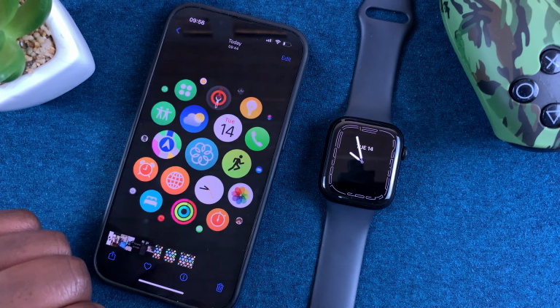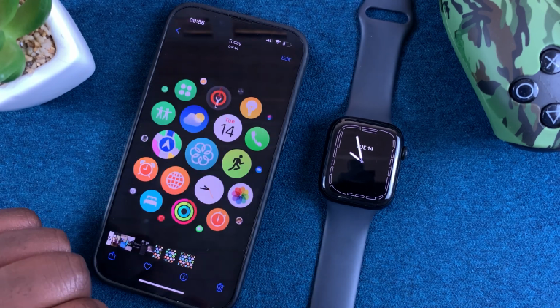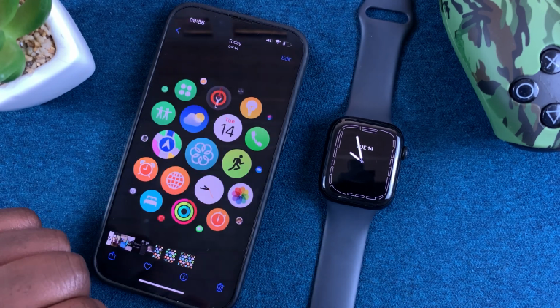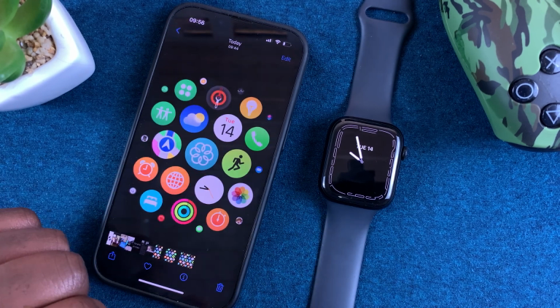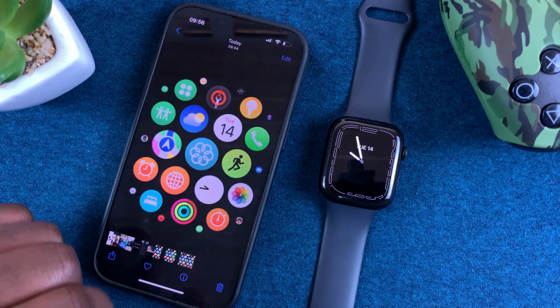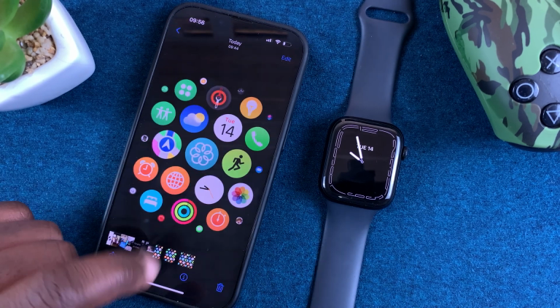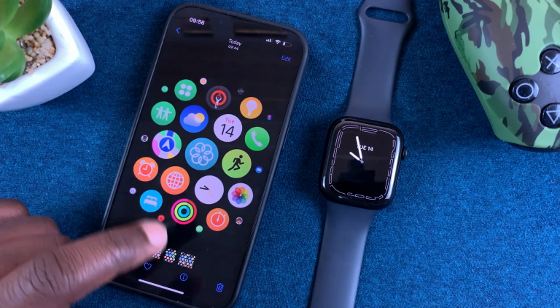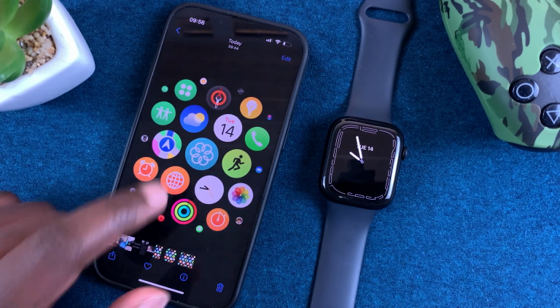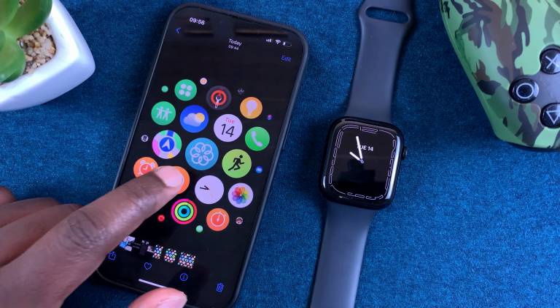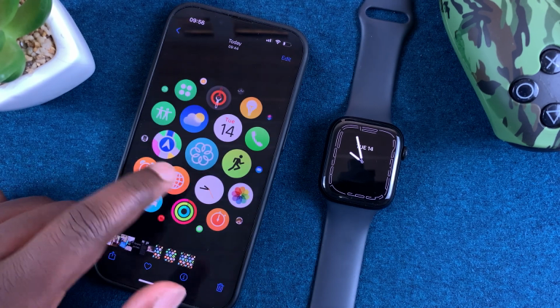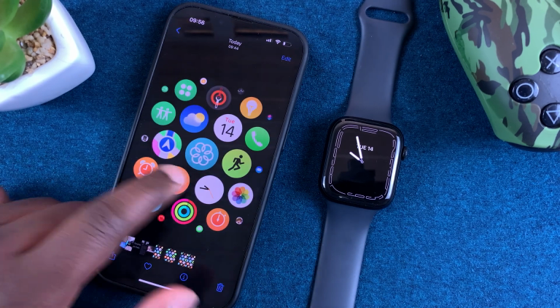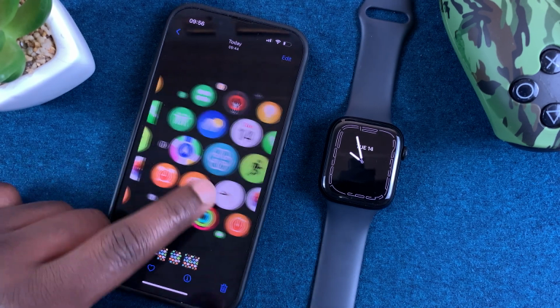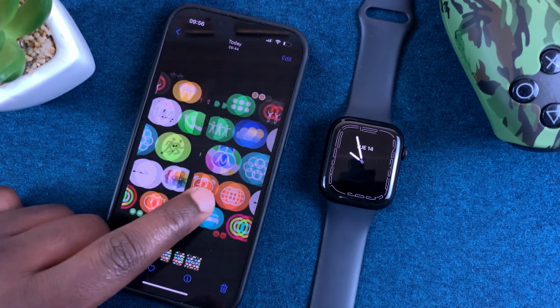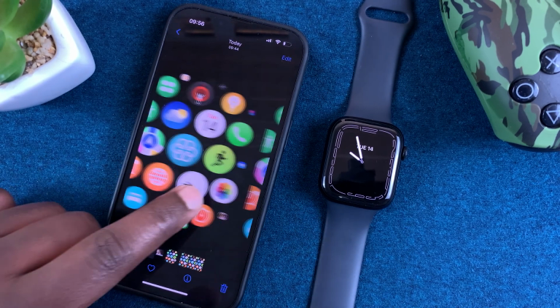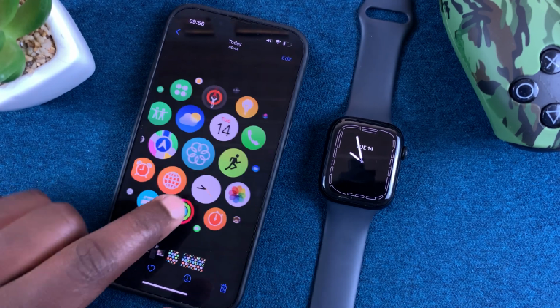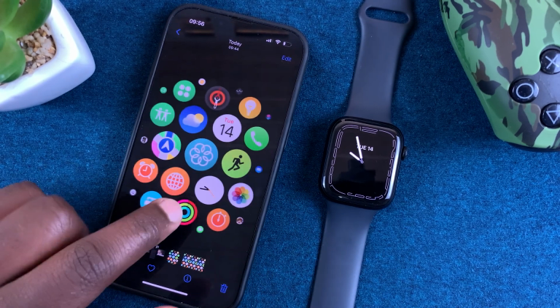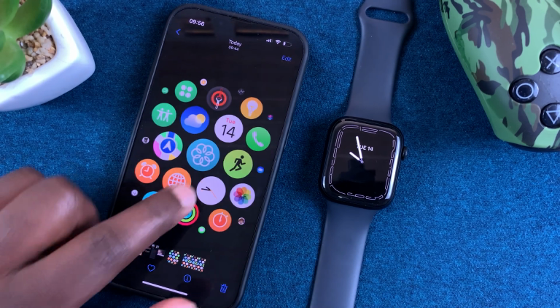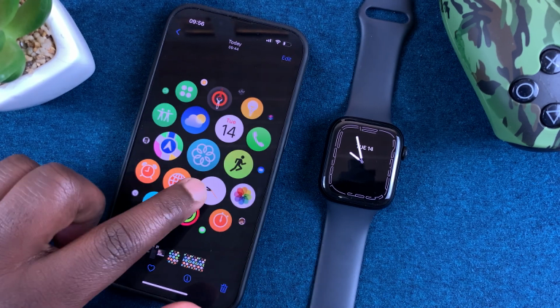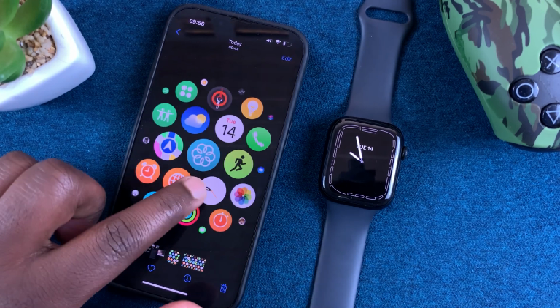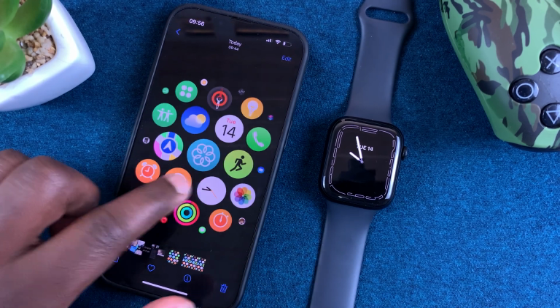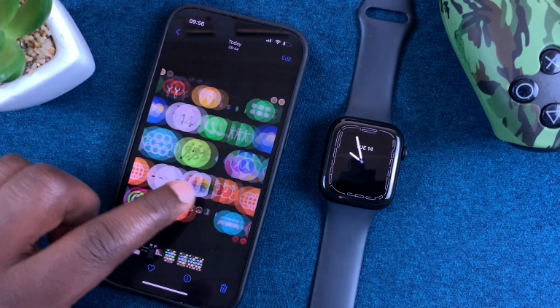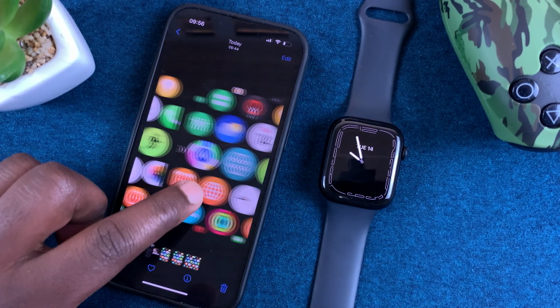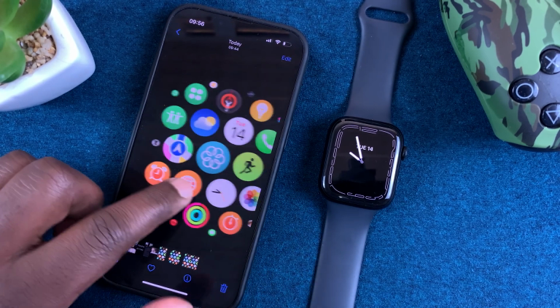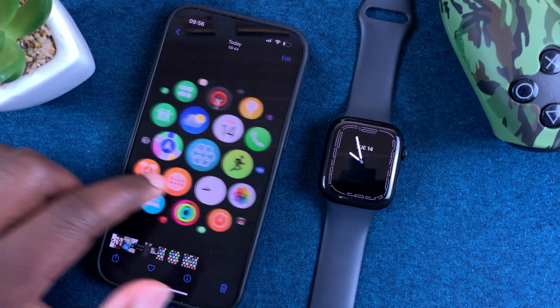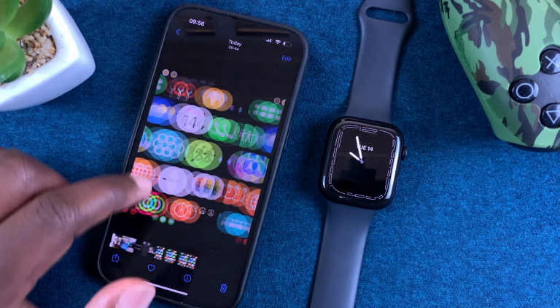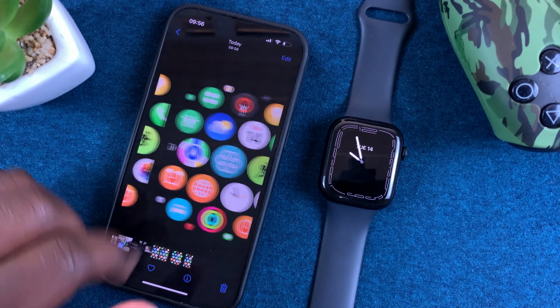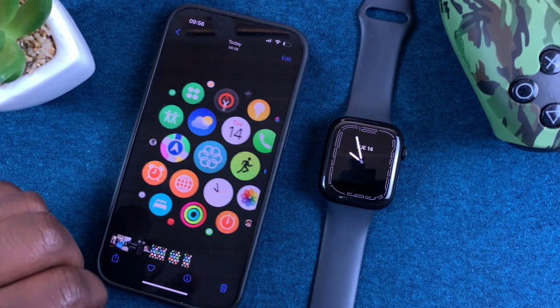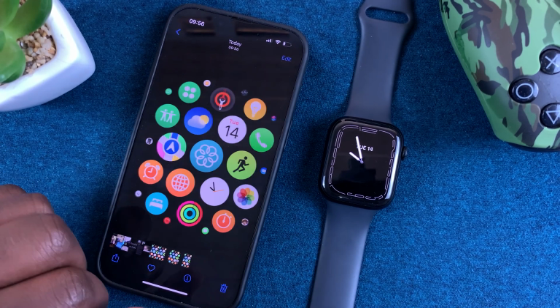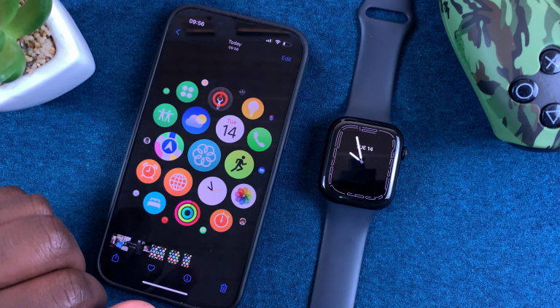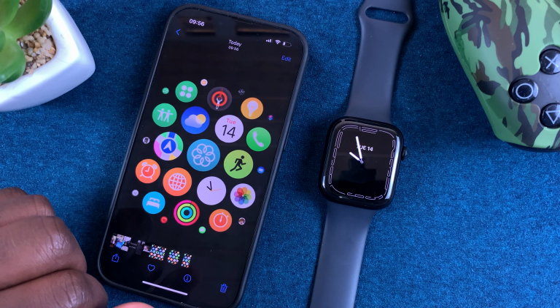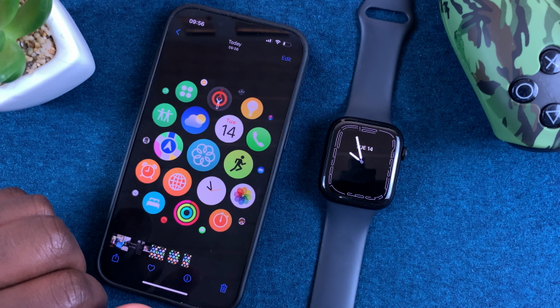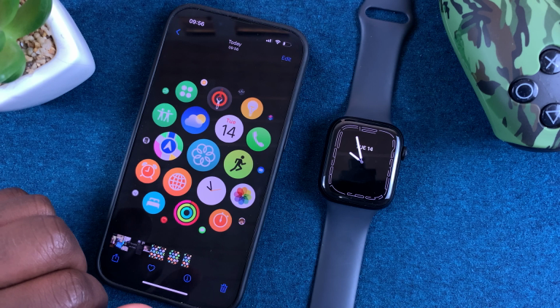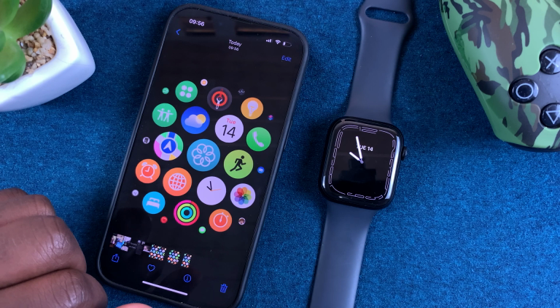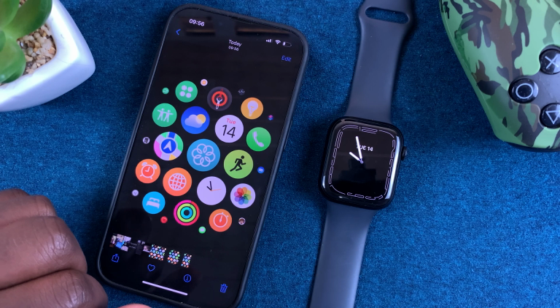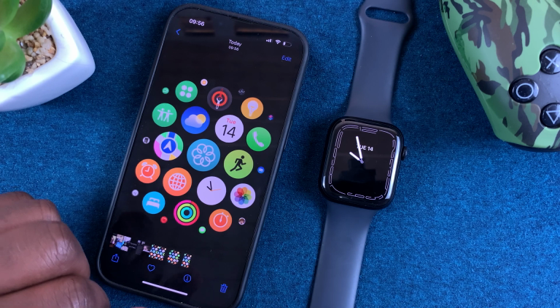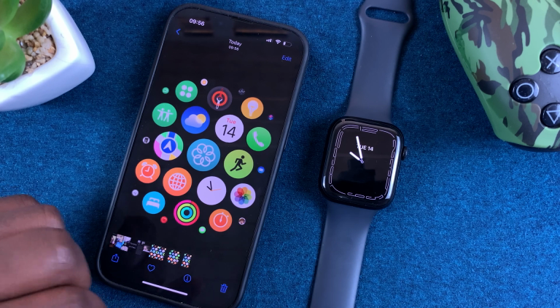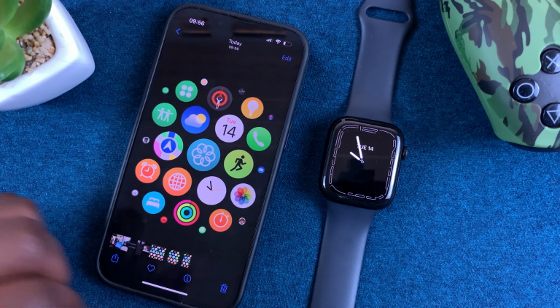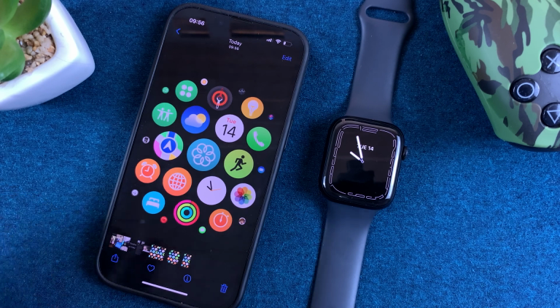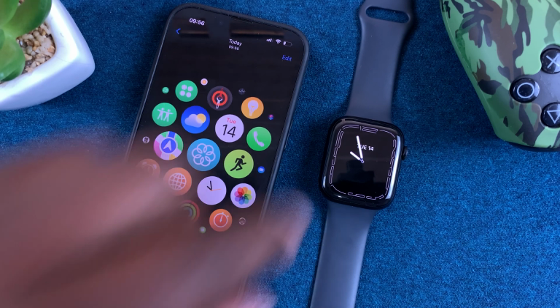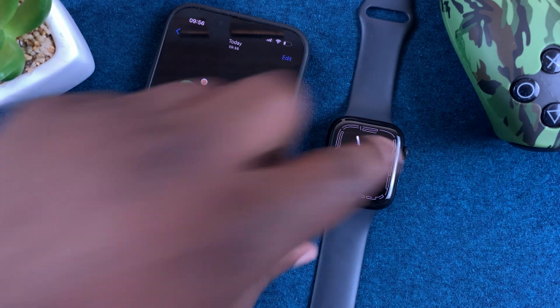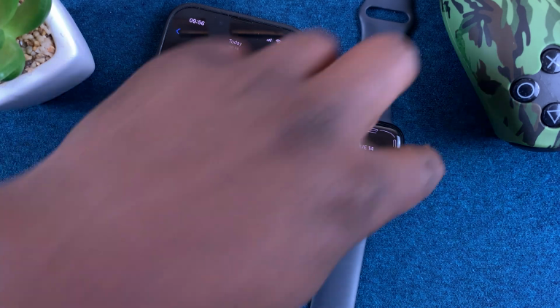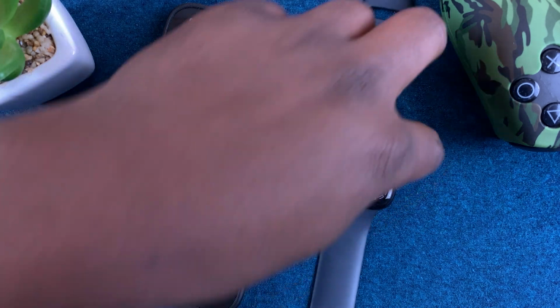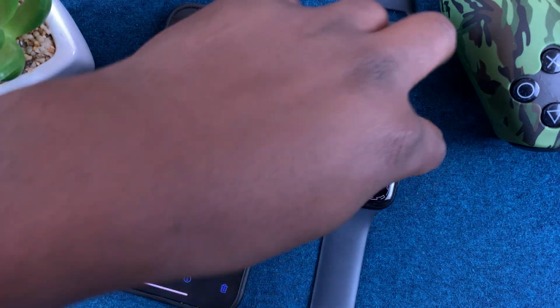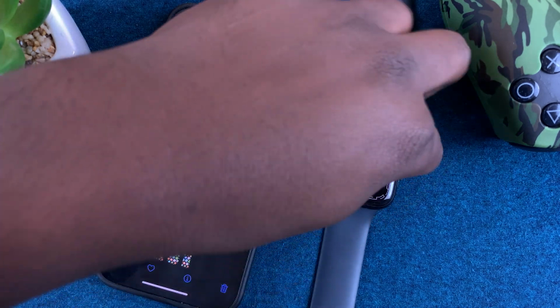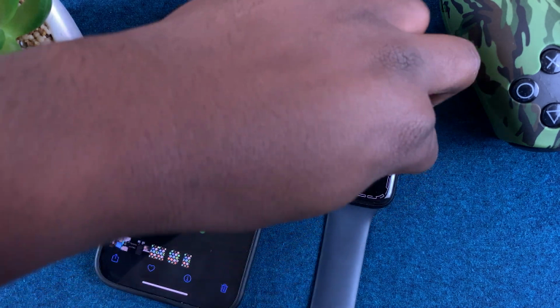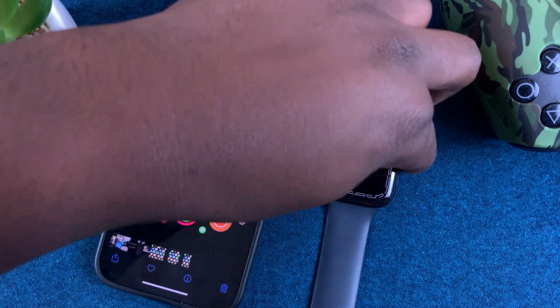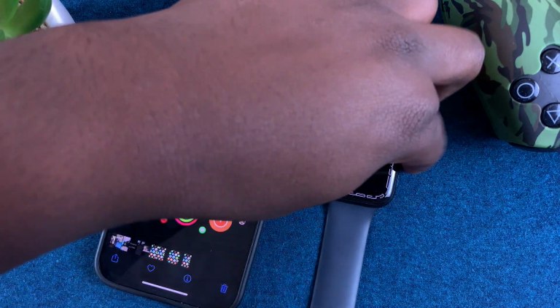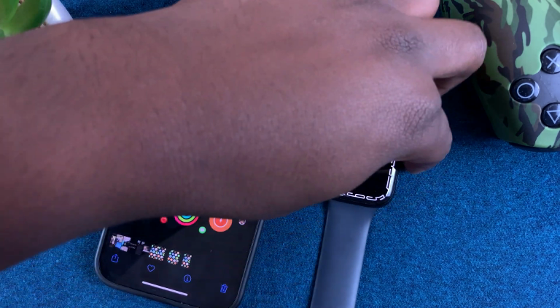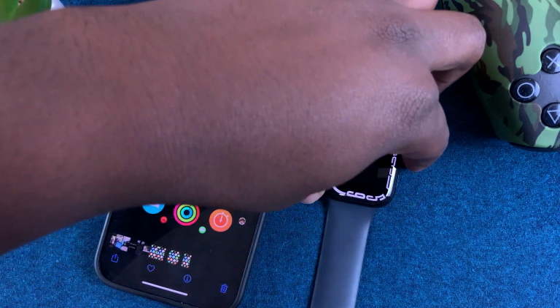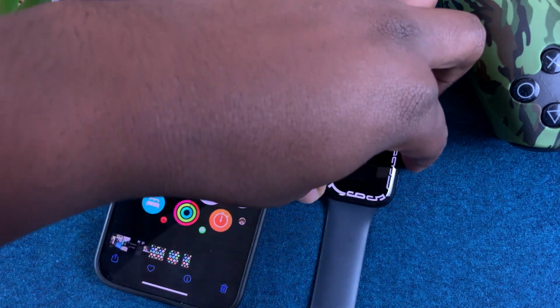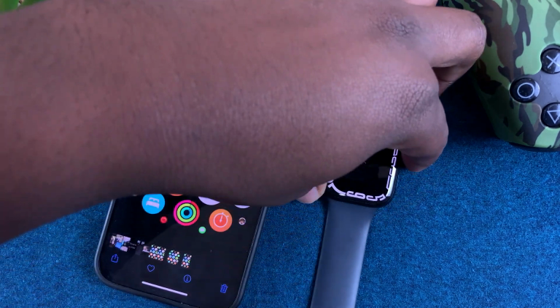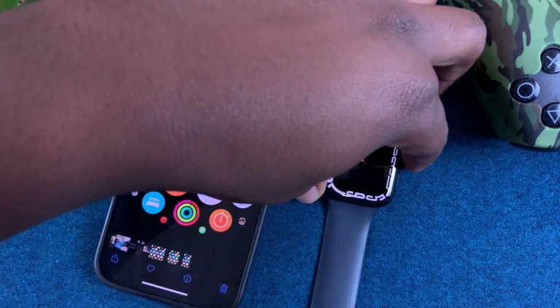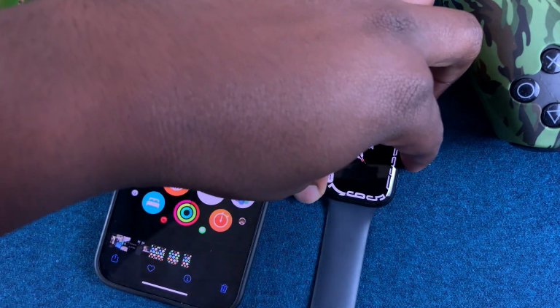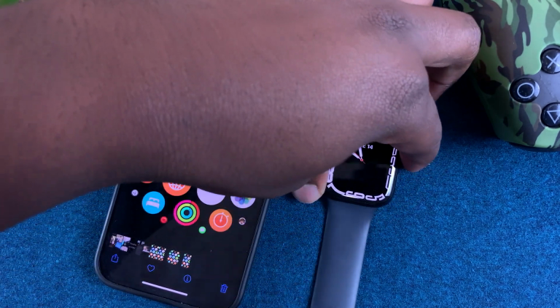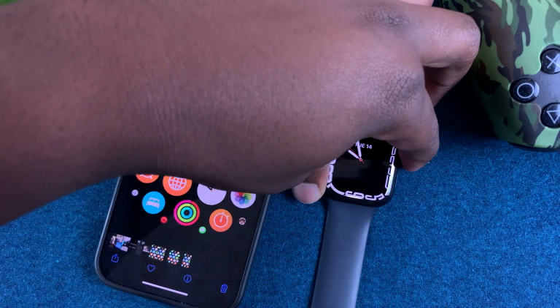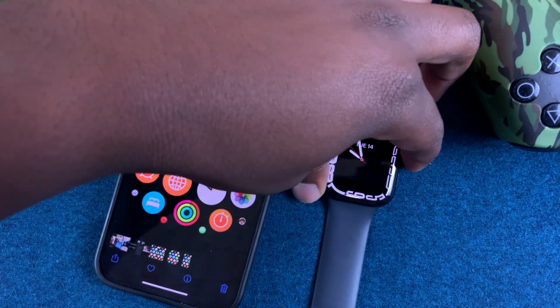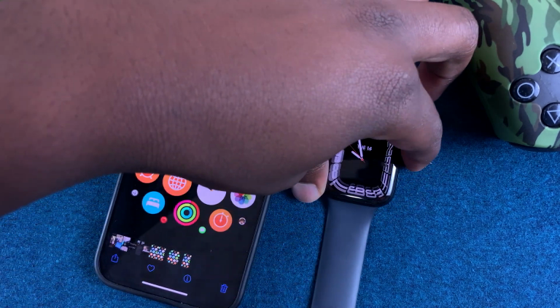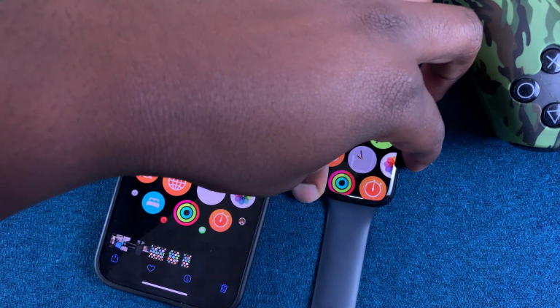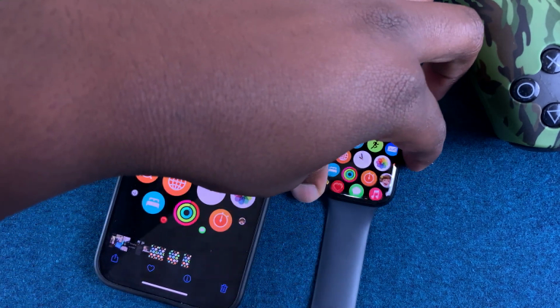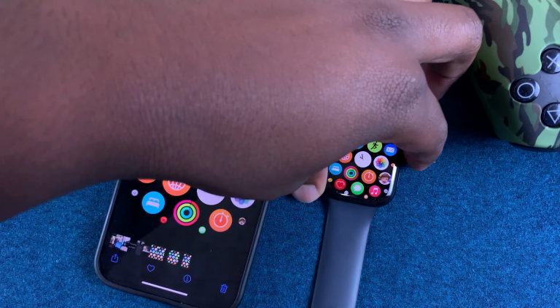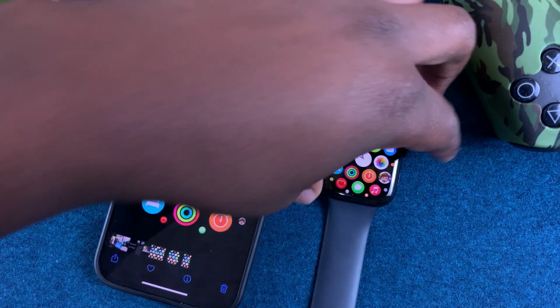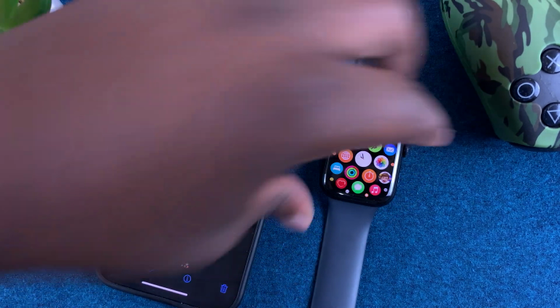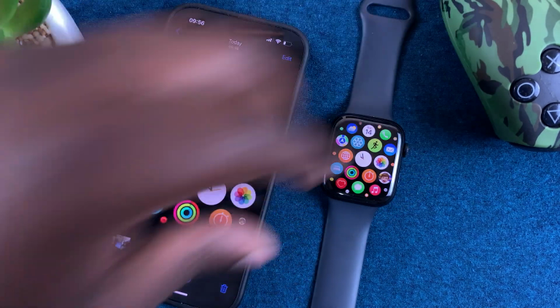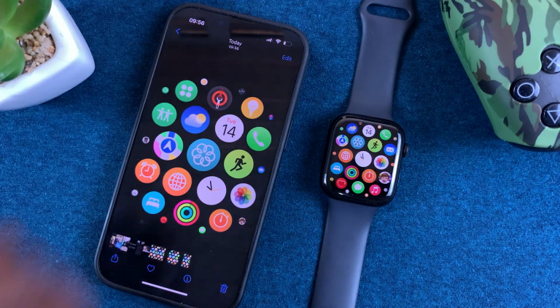And that's basically how to take screenshots on your Apple Watch Series 7. Thanks for watching and good luck.